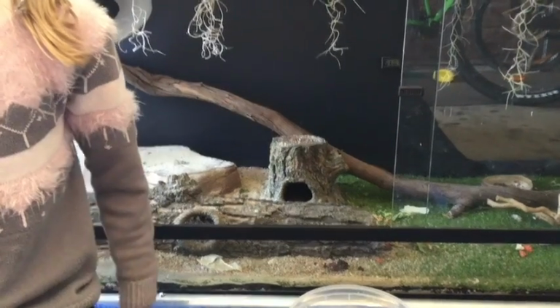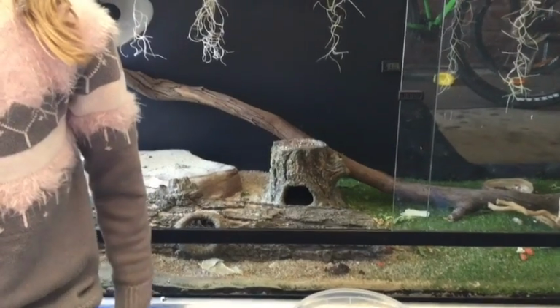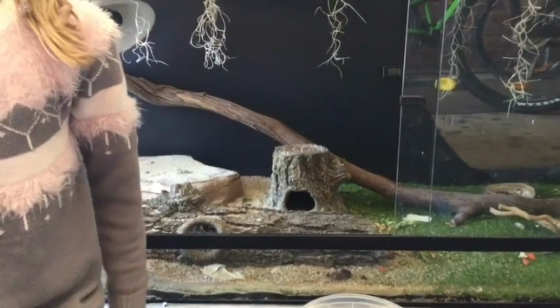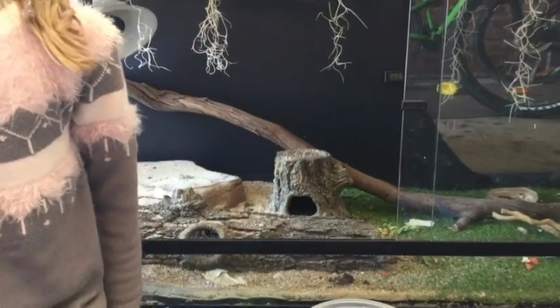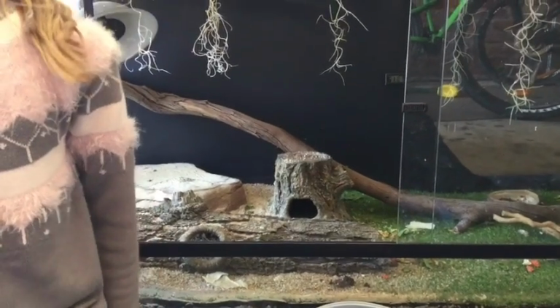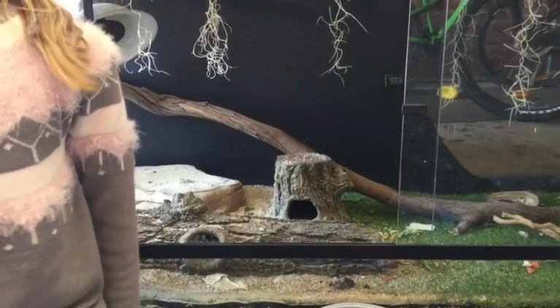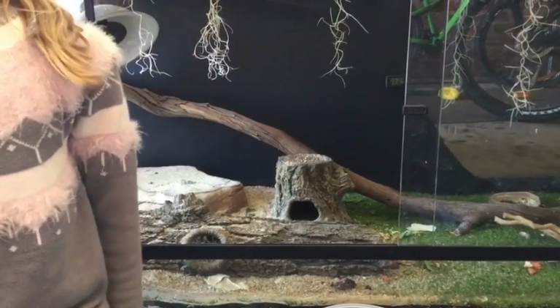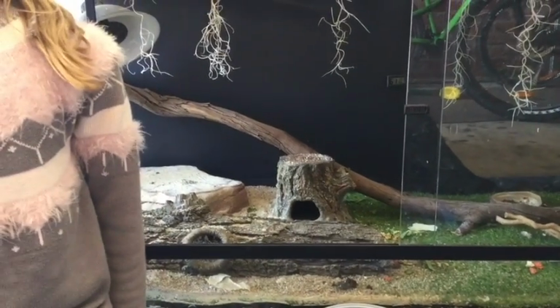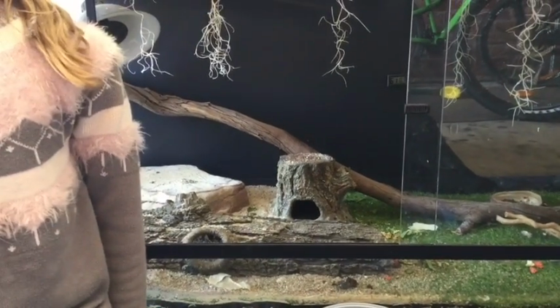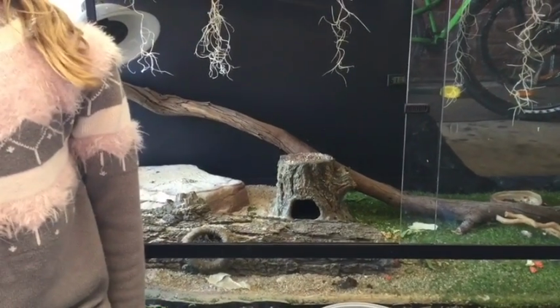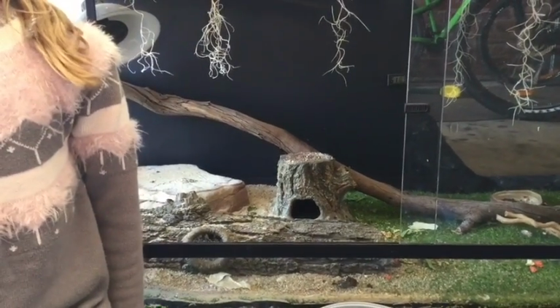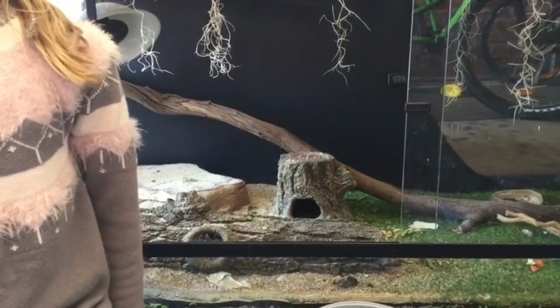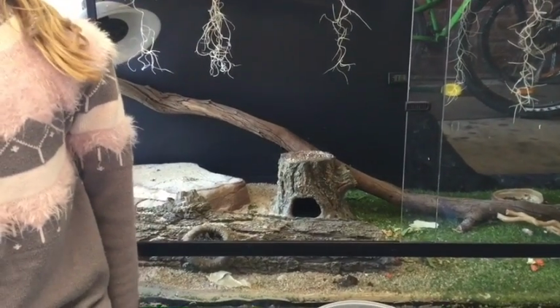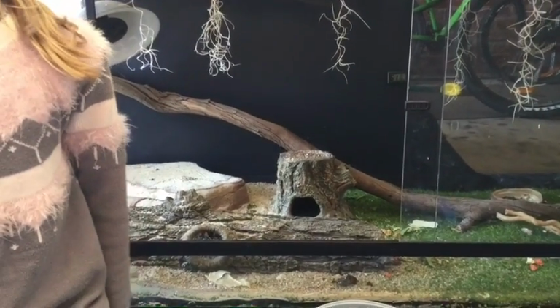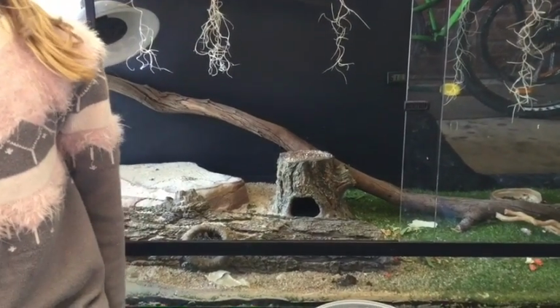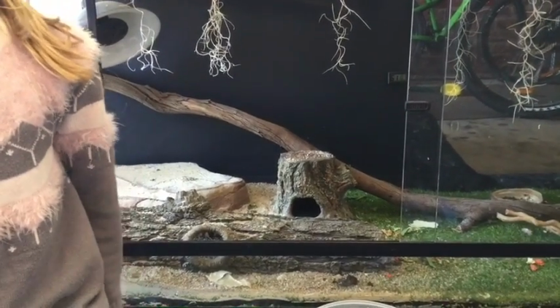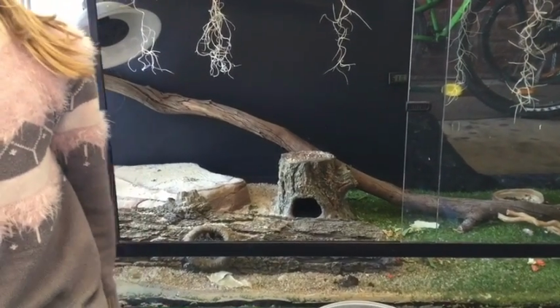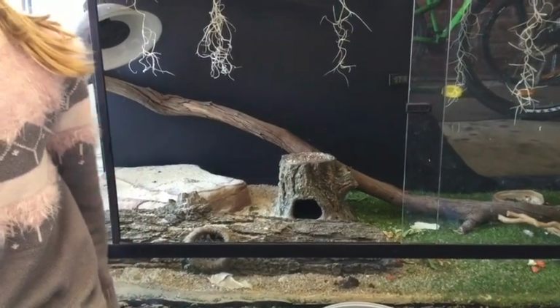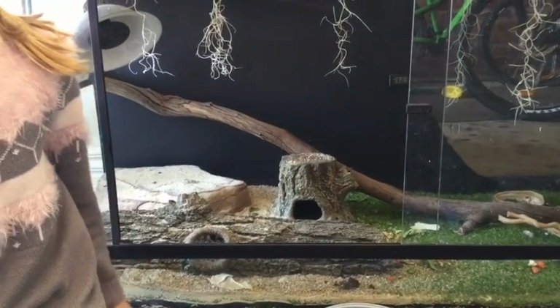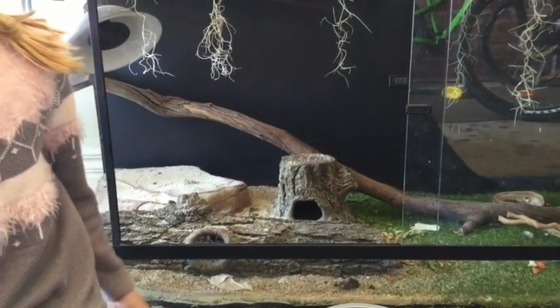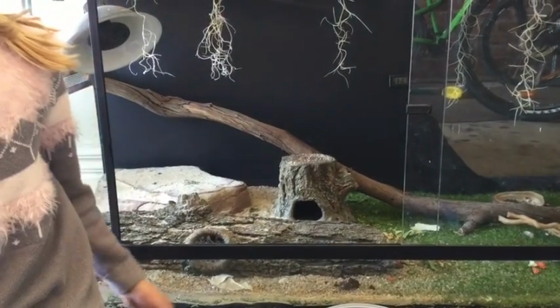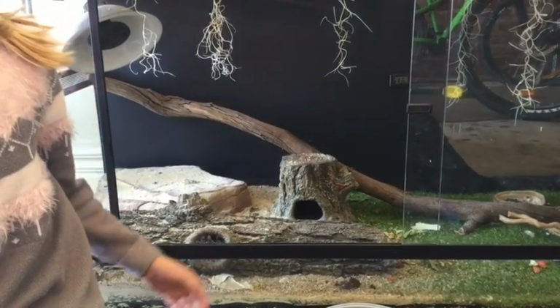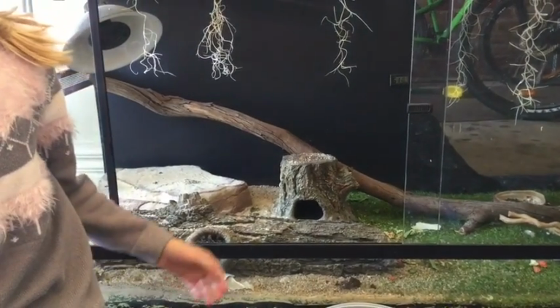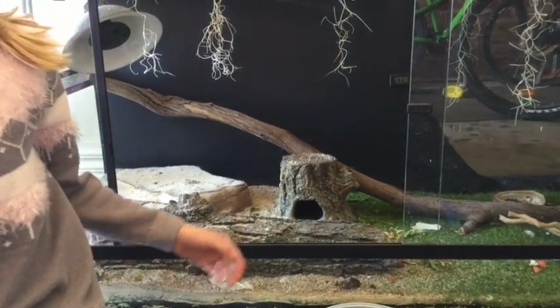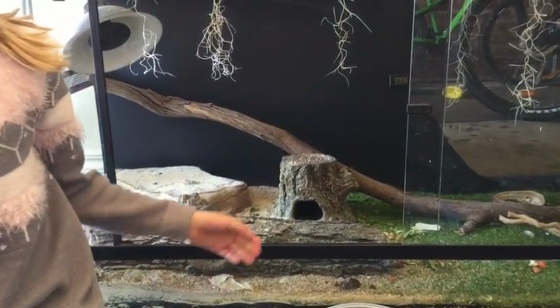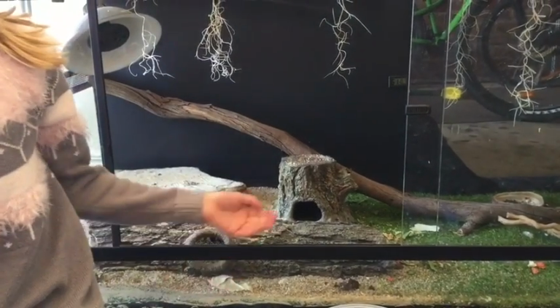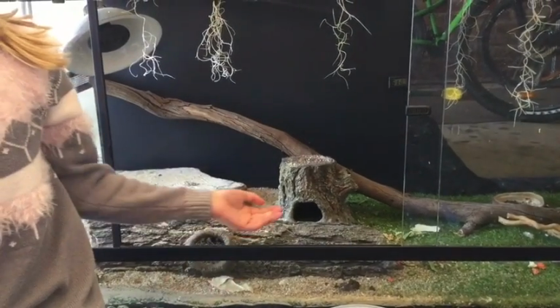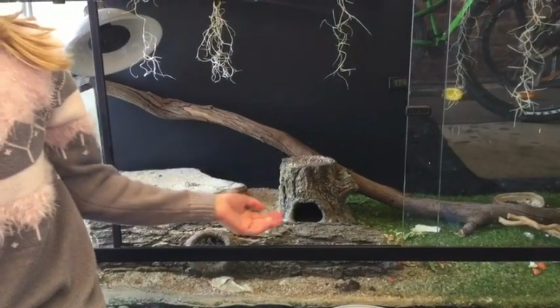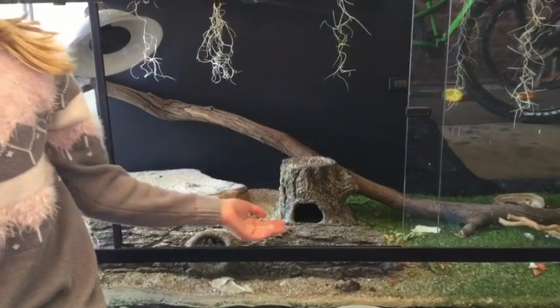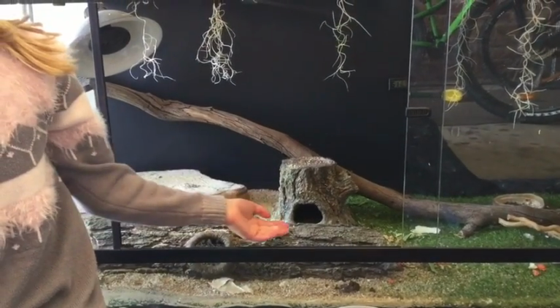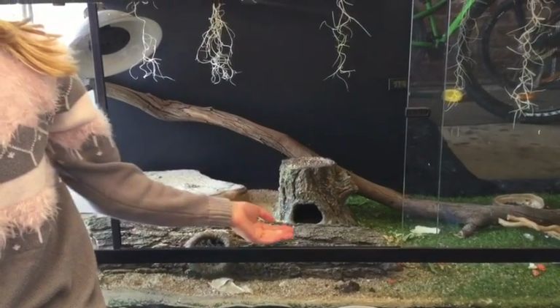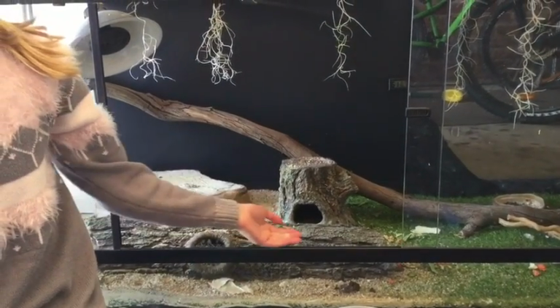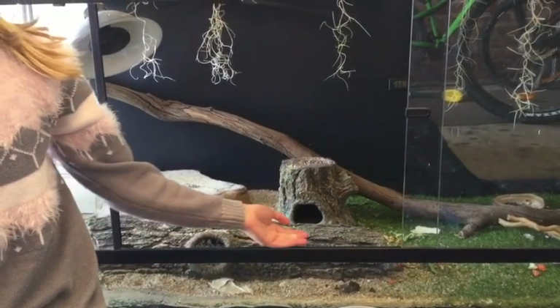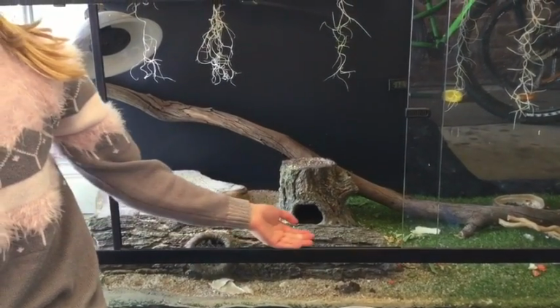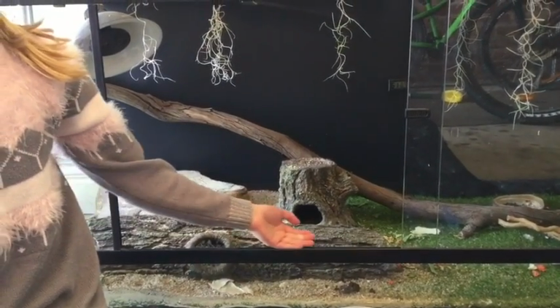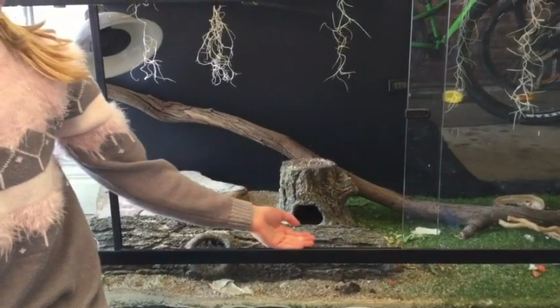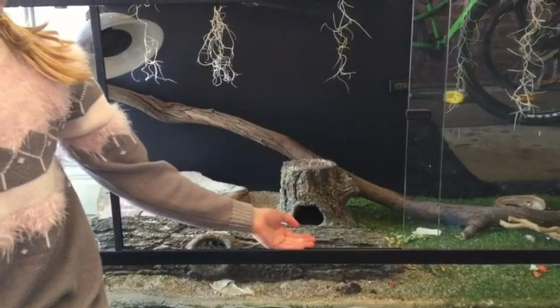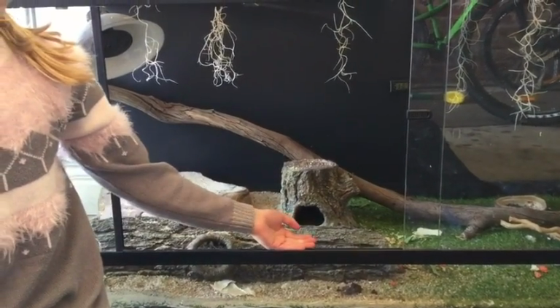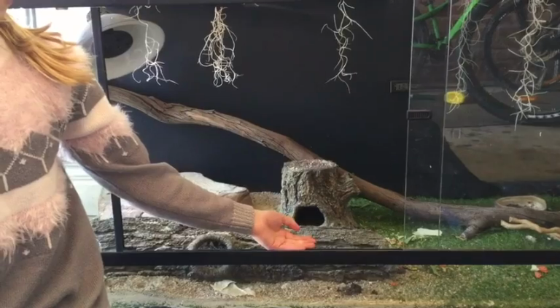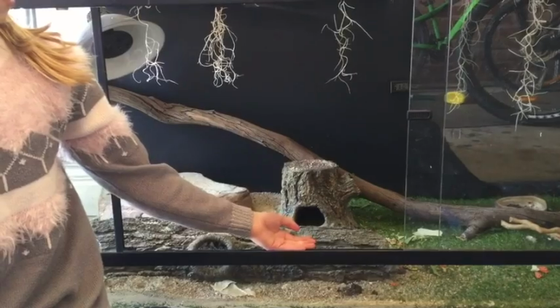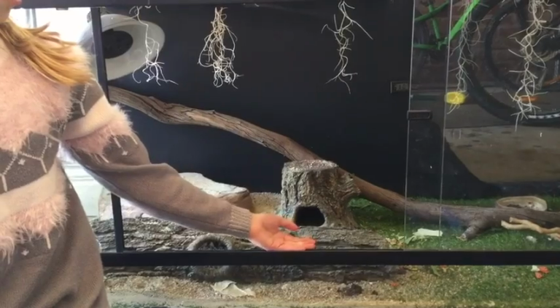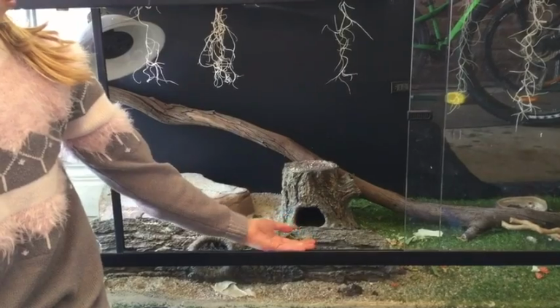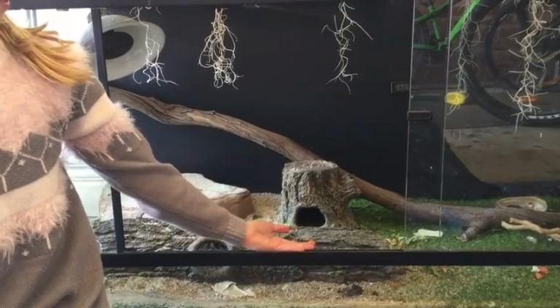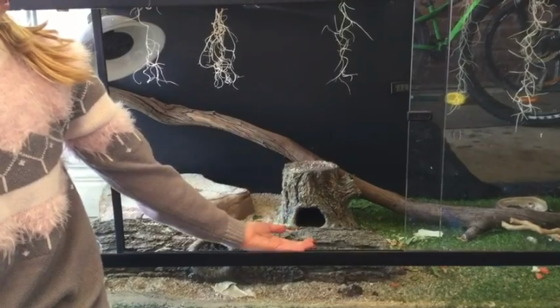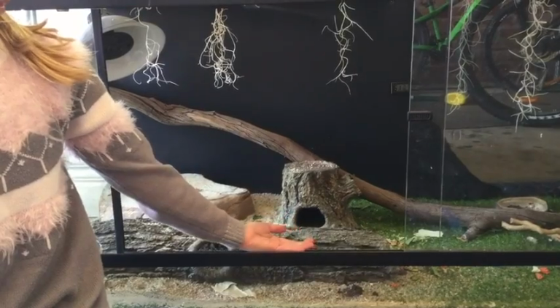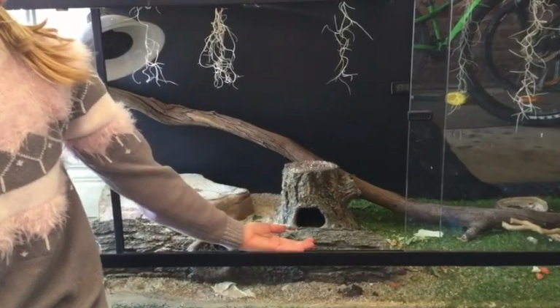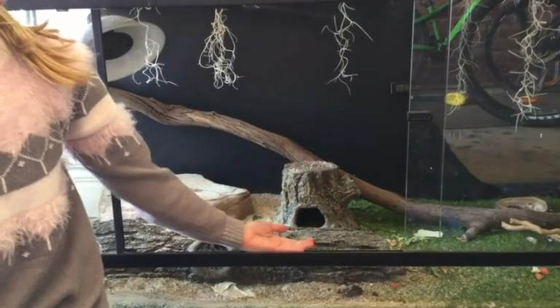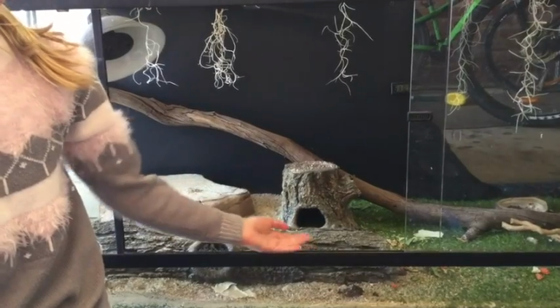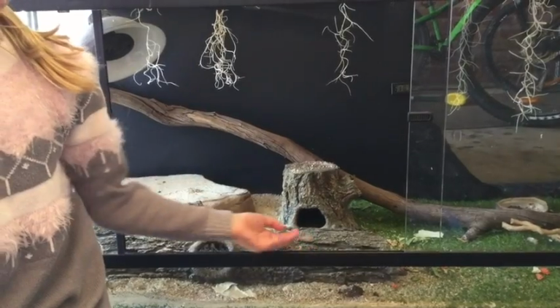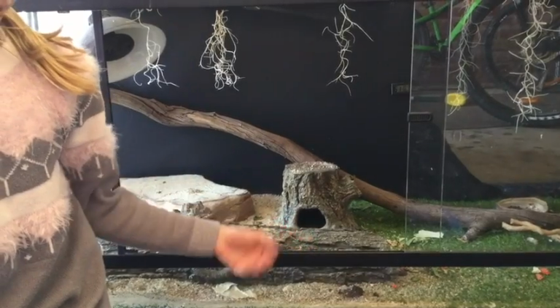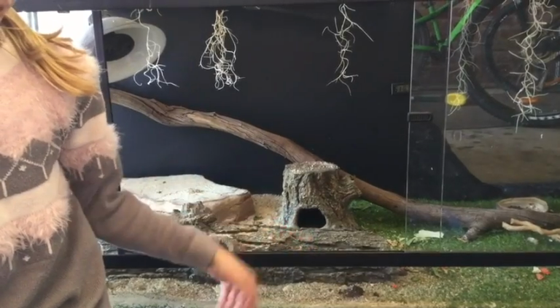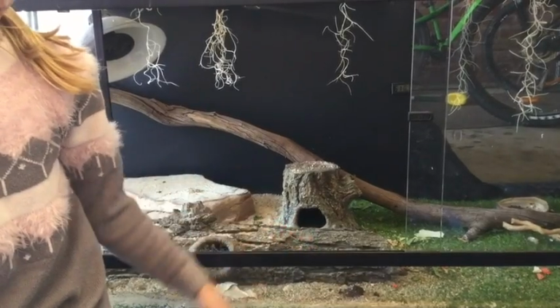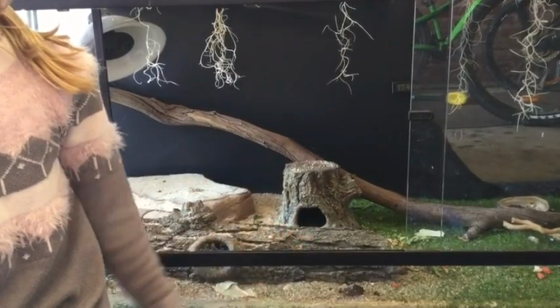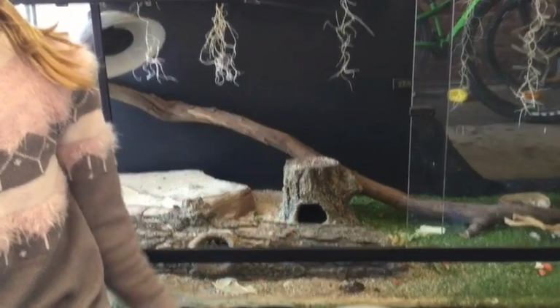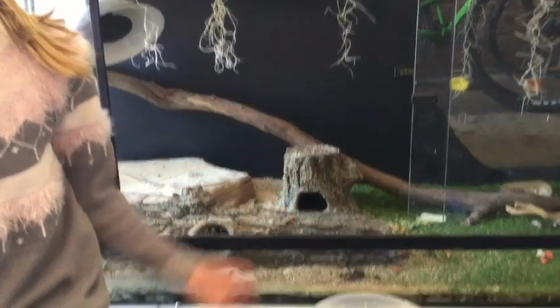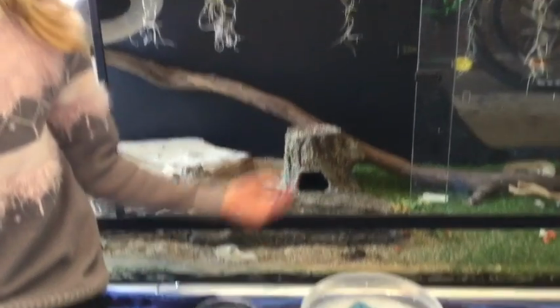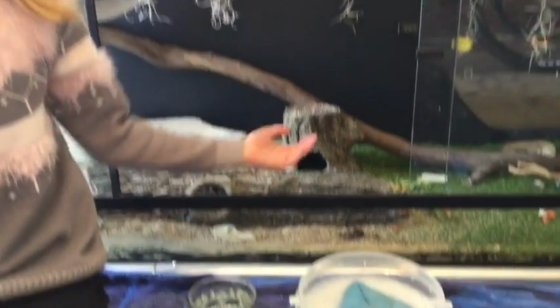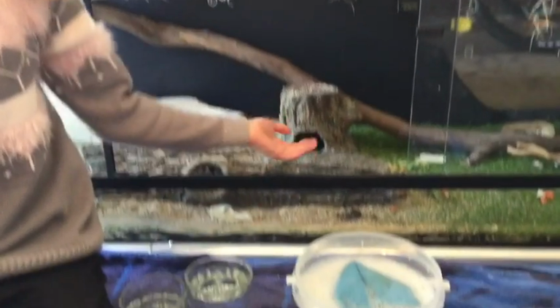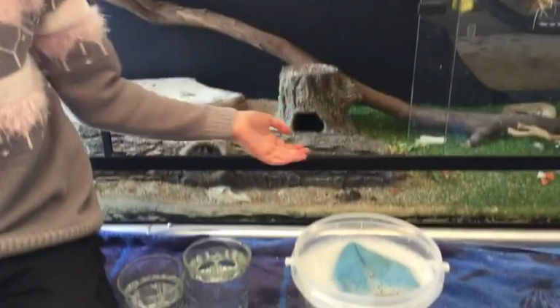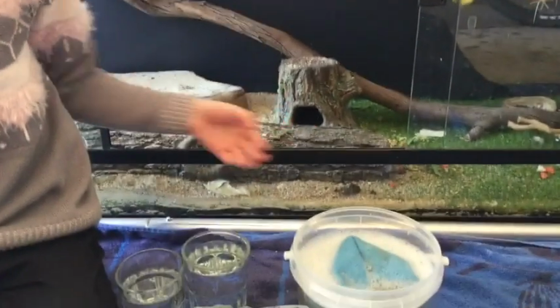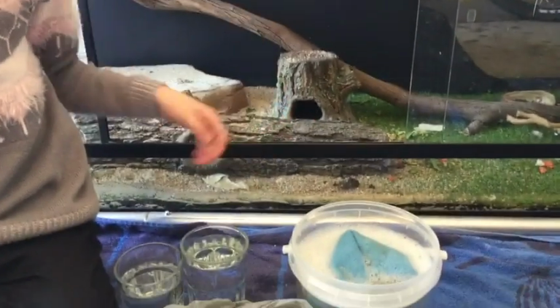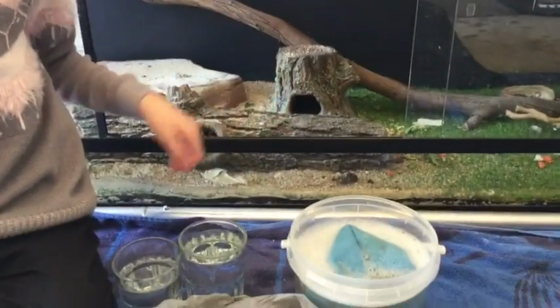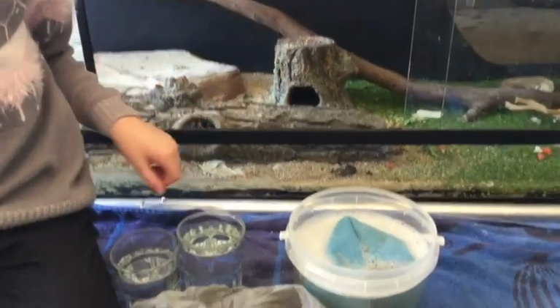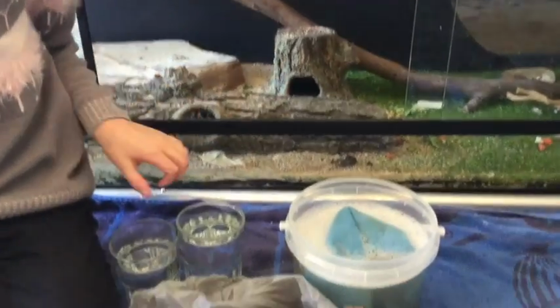Hello everybody, today I'll be teaching you how to clean out your bearded dragon's tank or your lizard's tank.